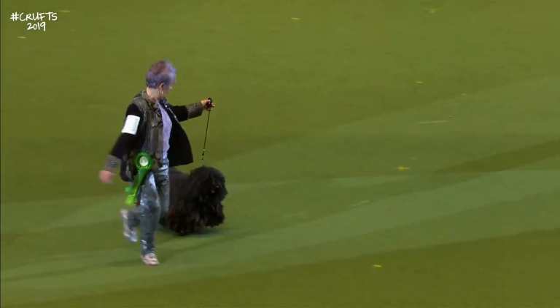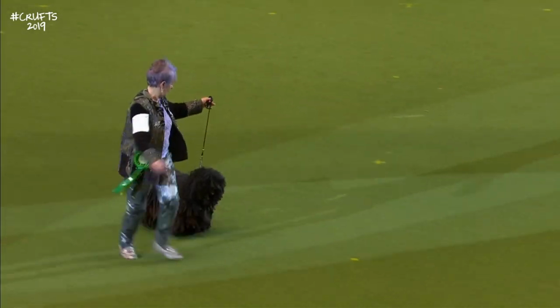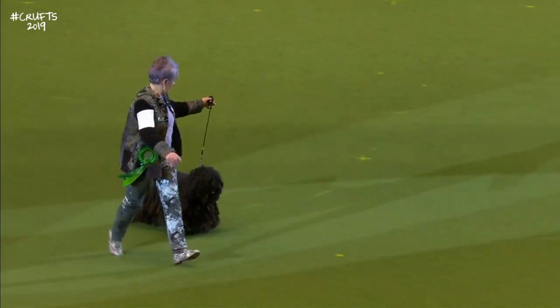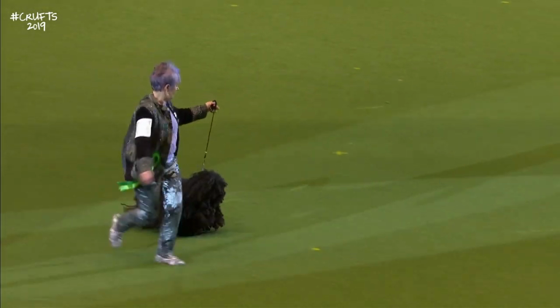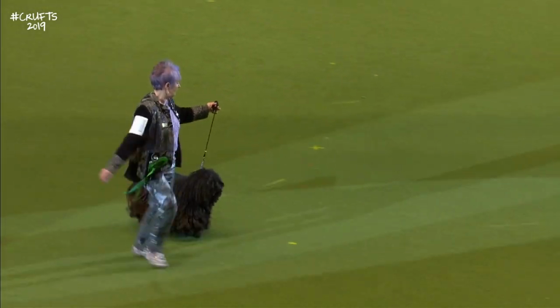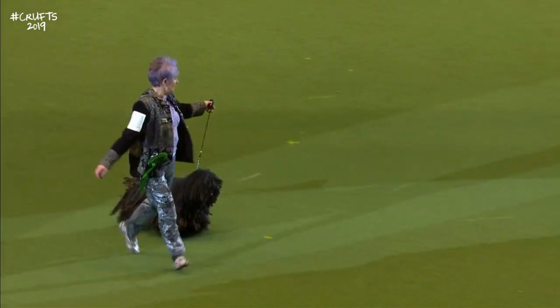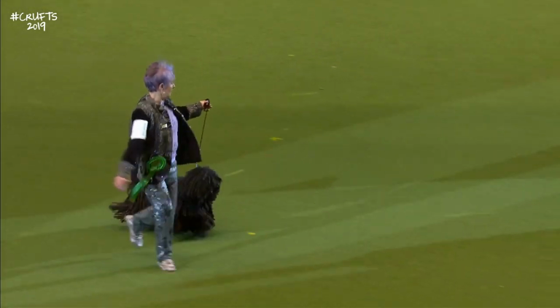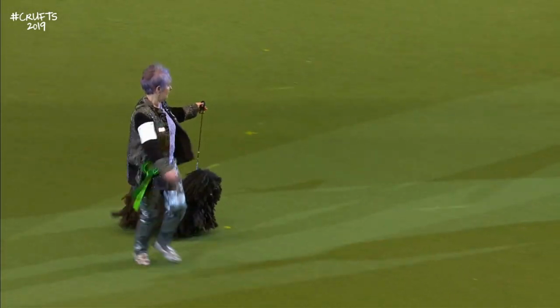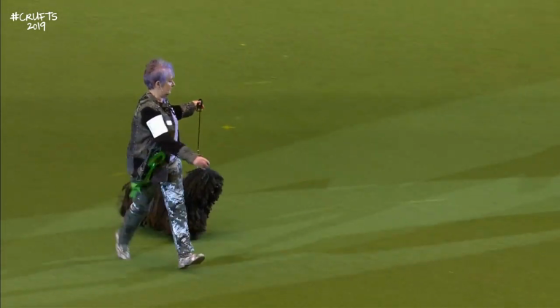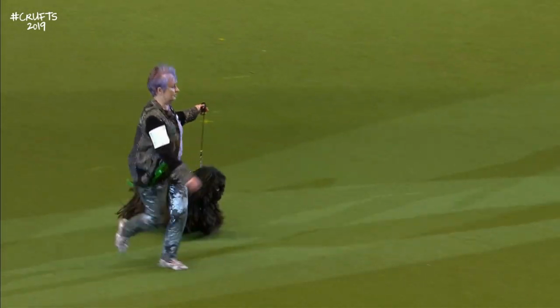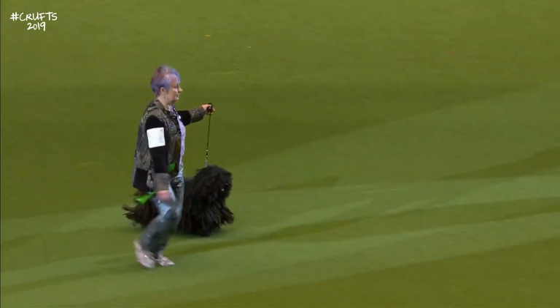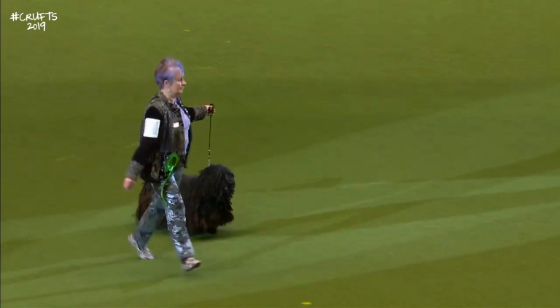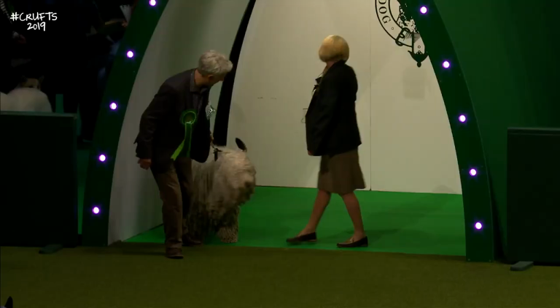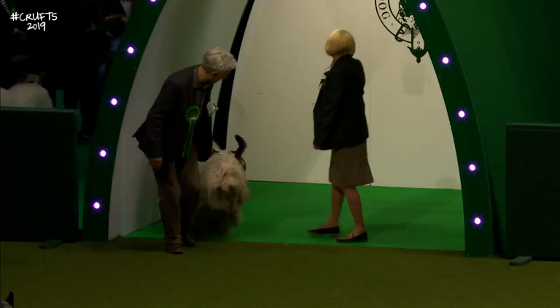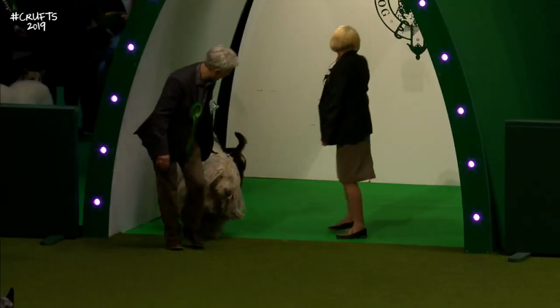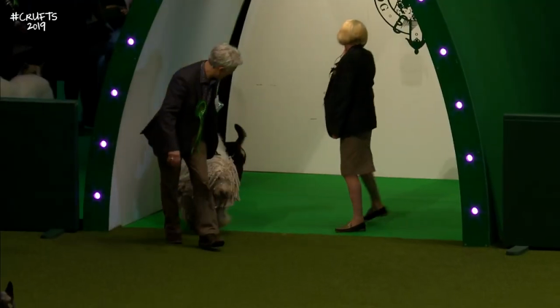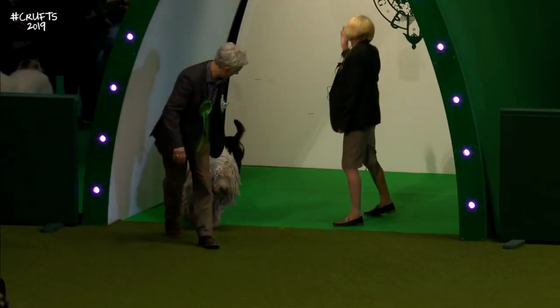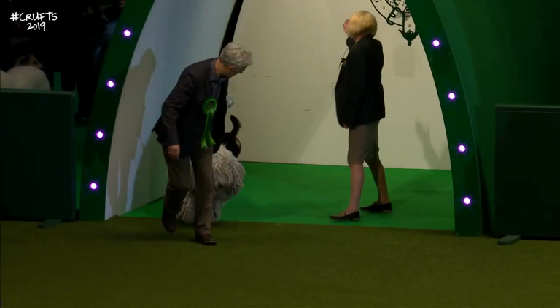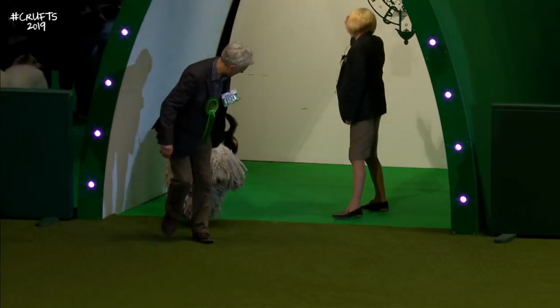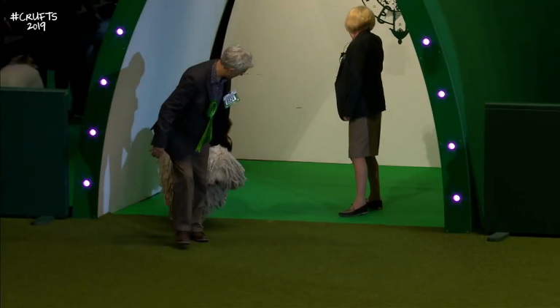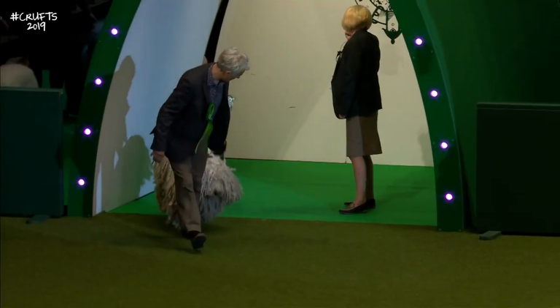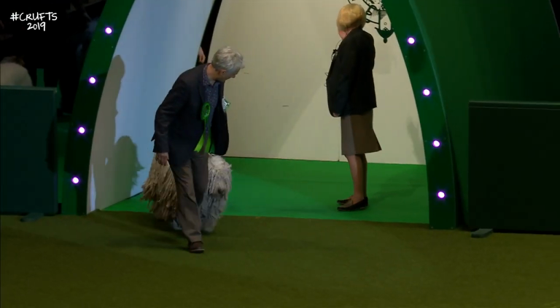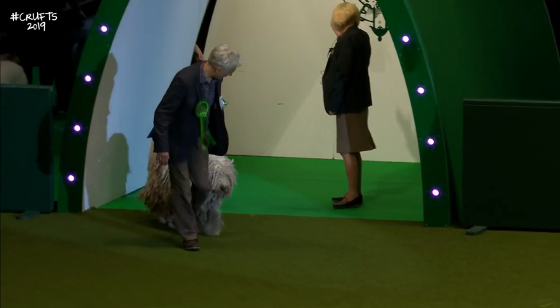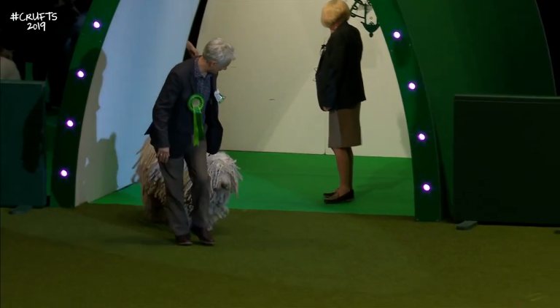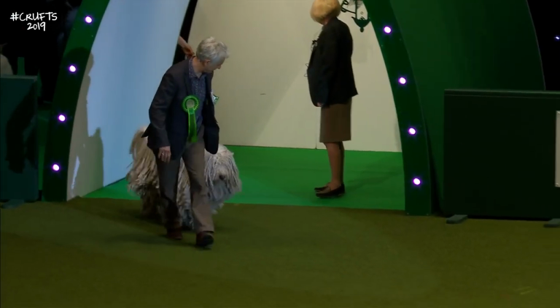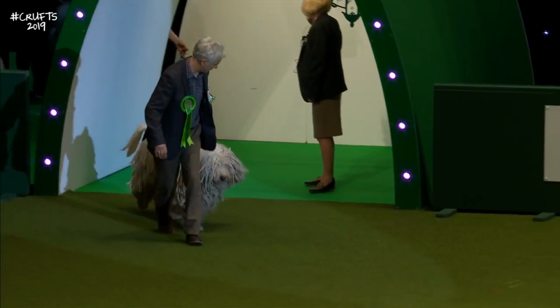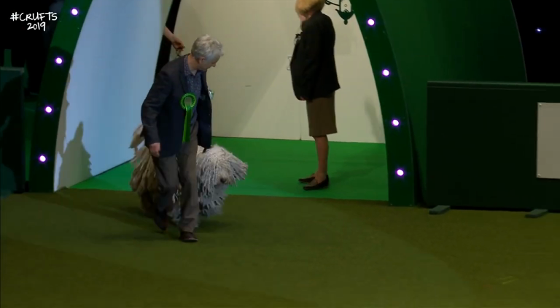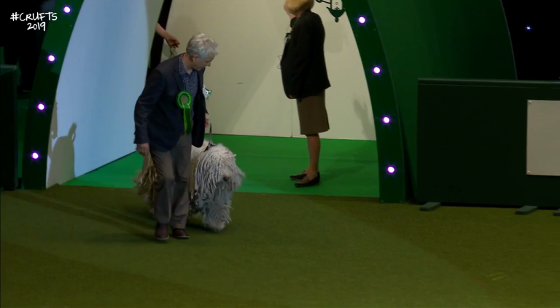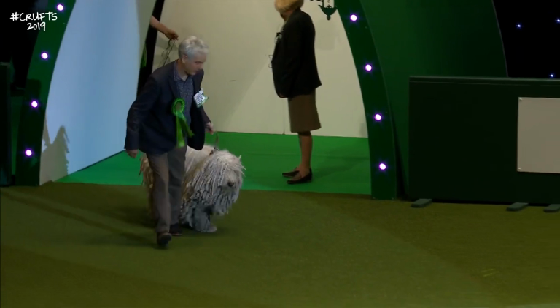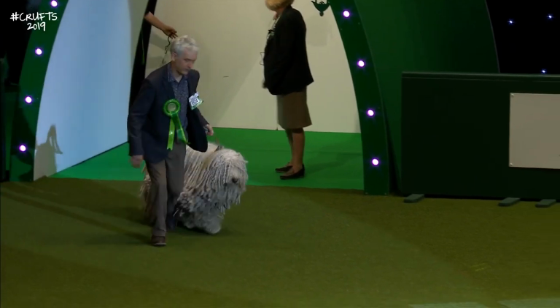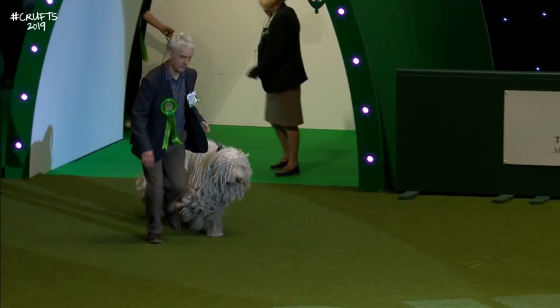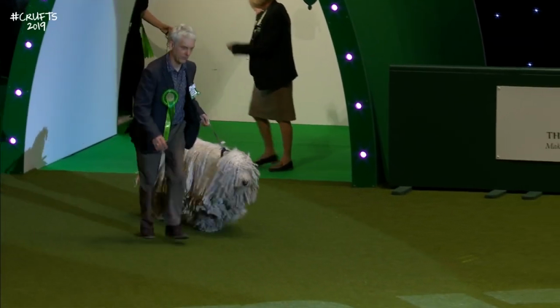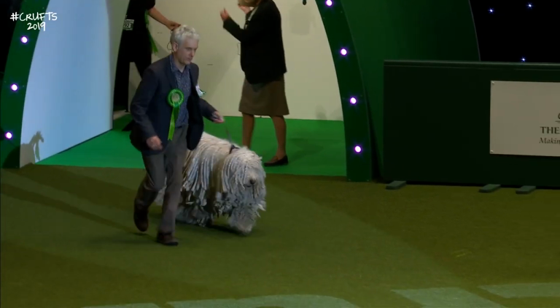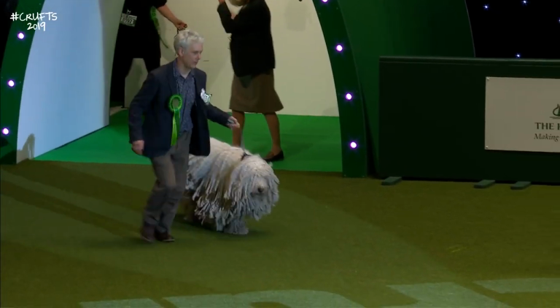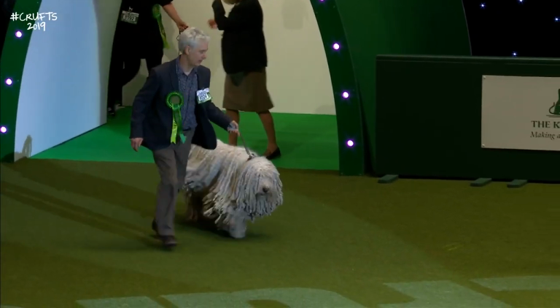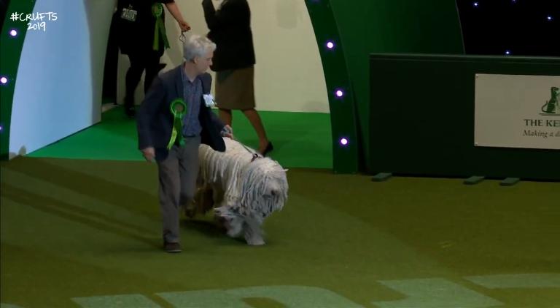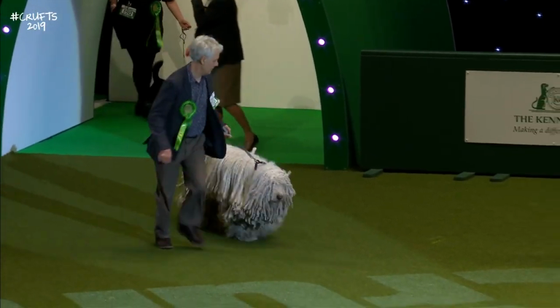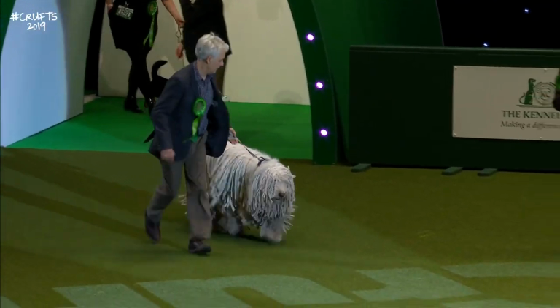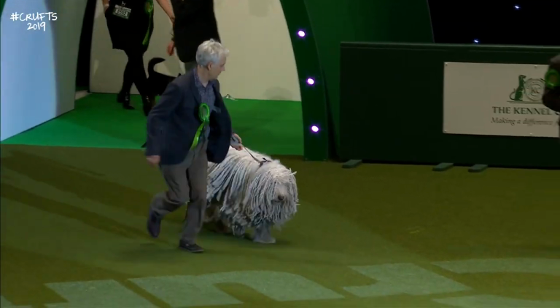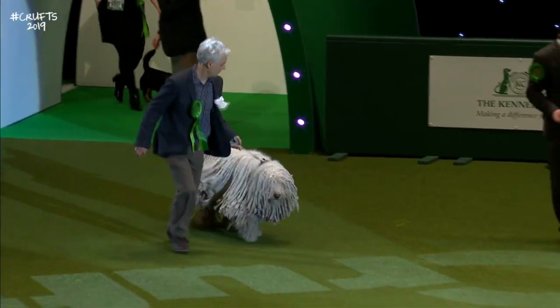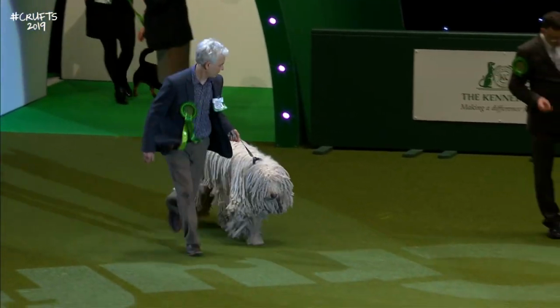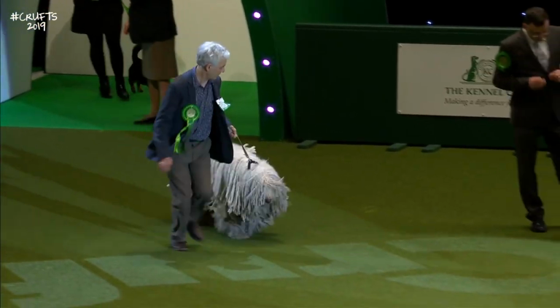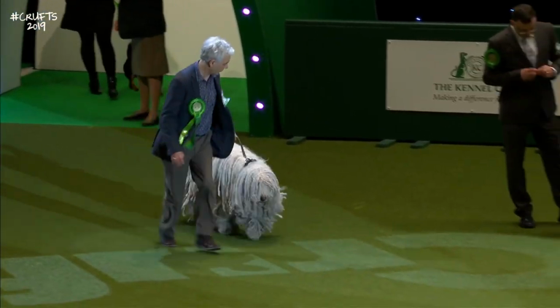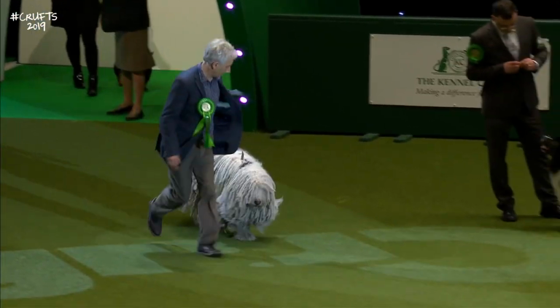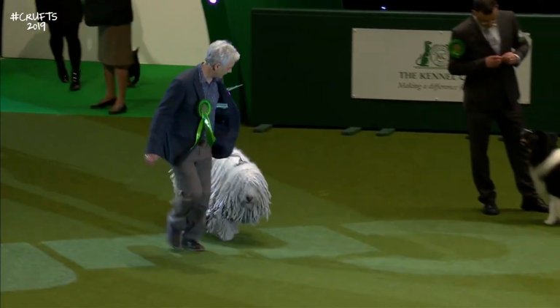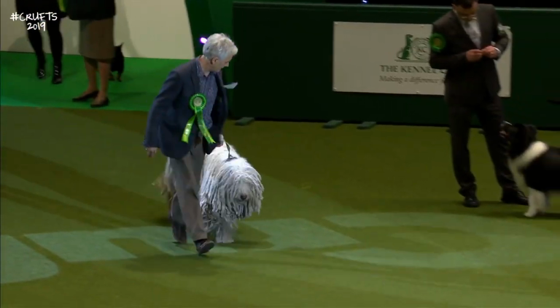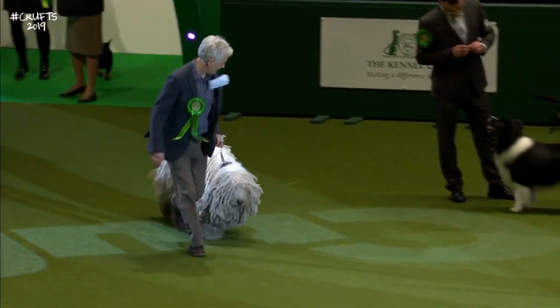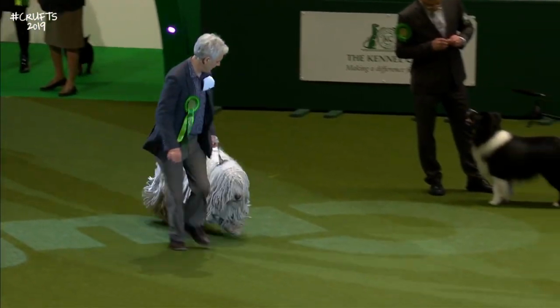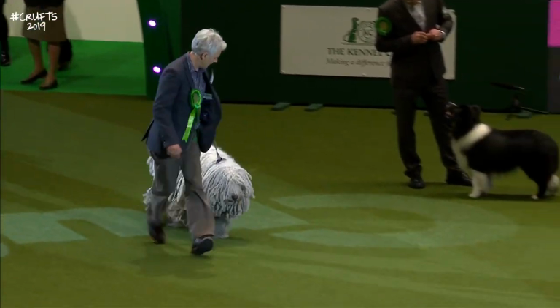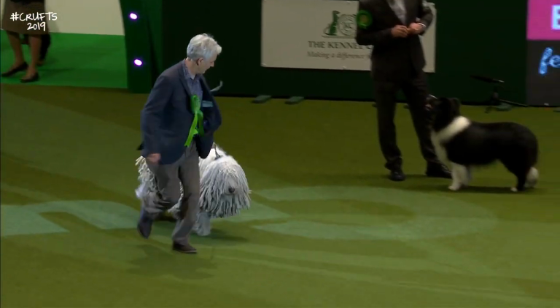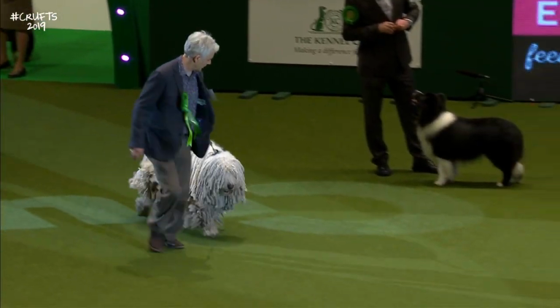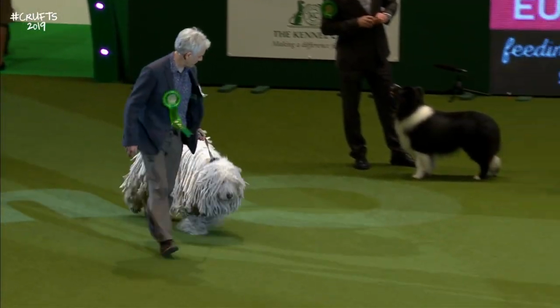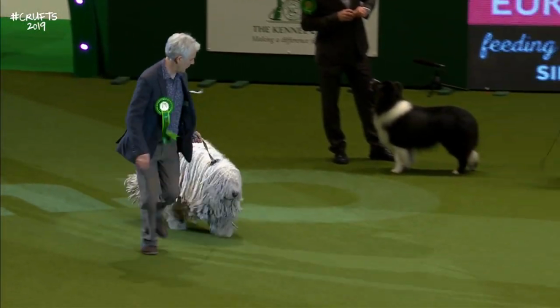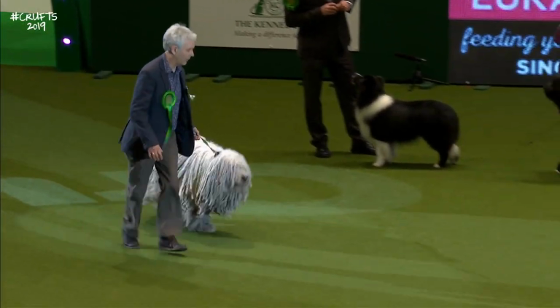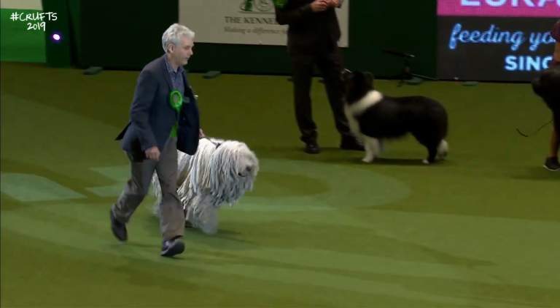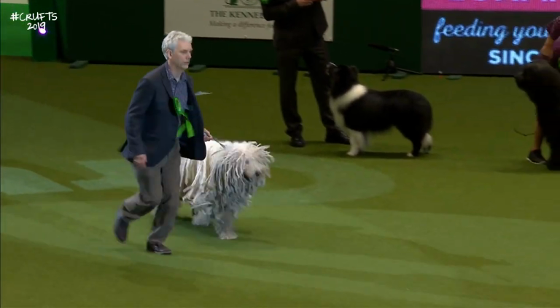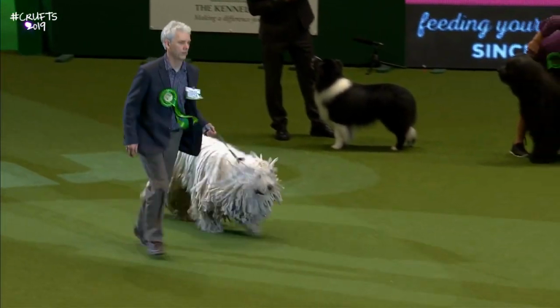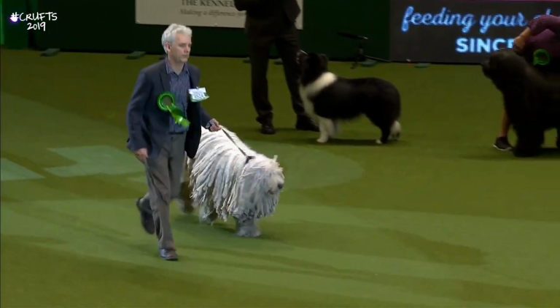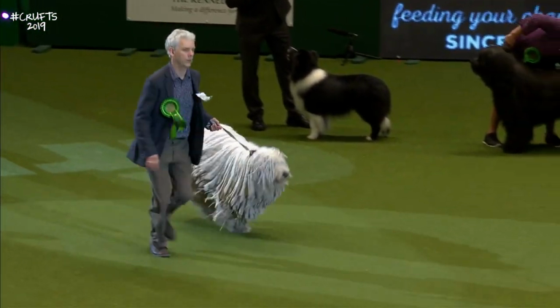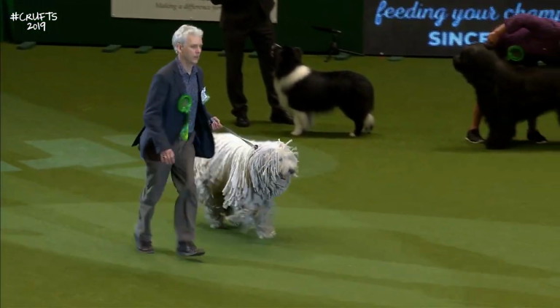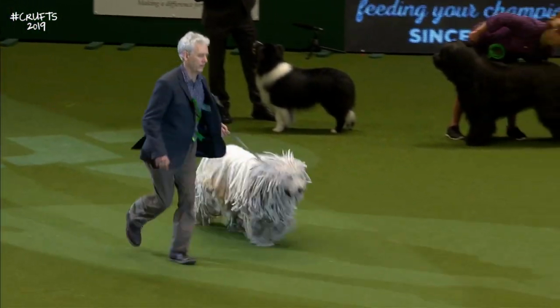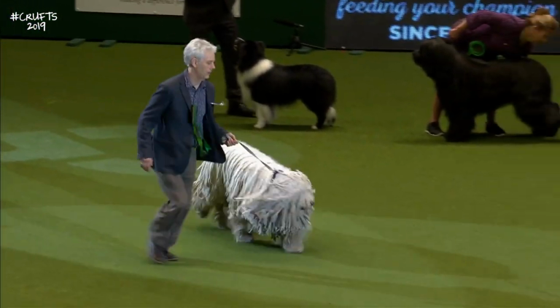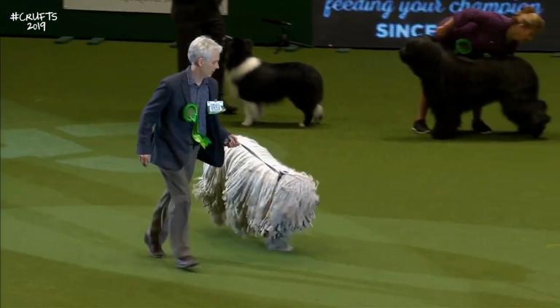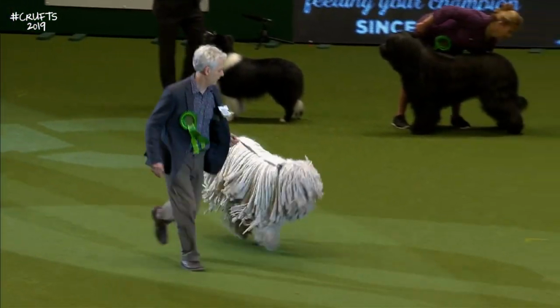Here we have the best-of-breed Komondor — something in a larger size, the Komondor. Changed colour as well.